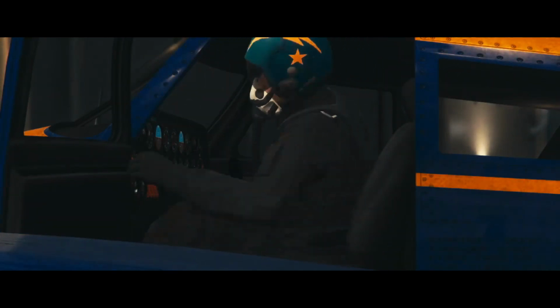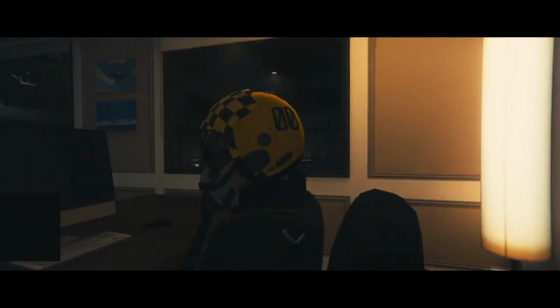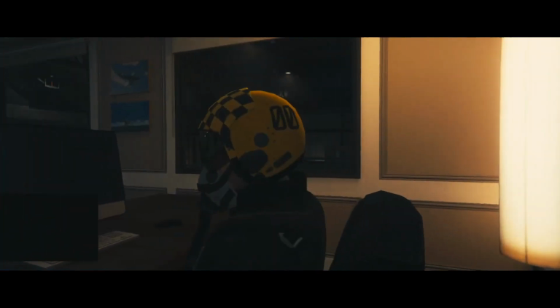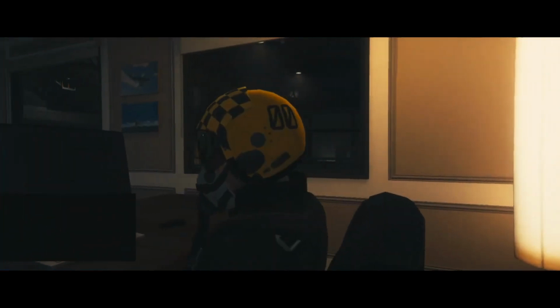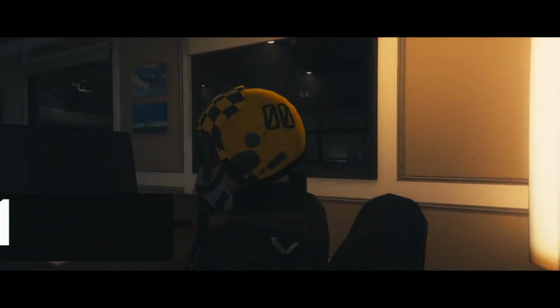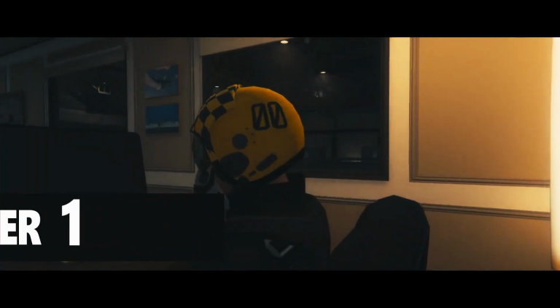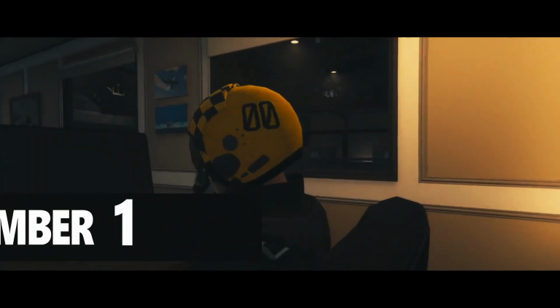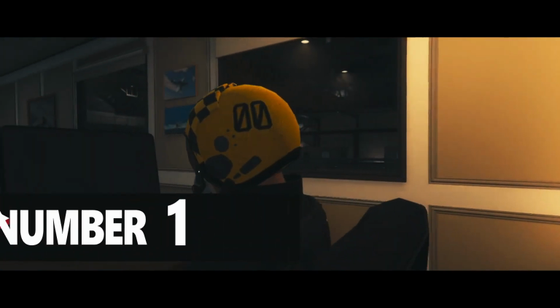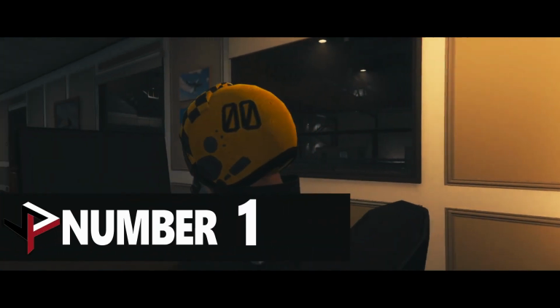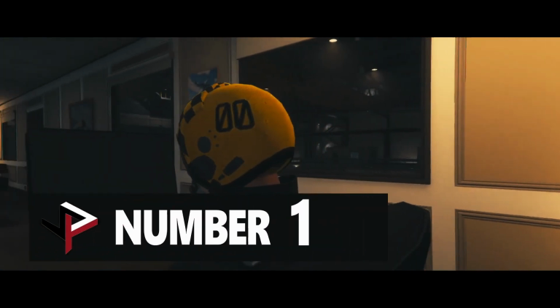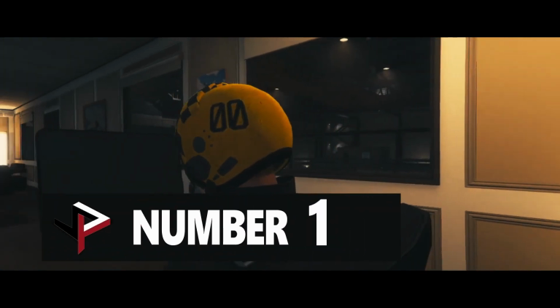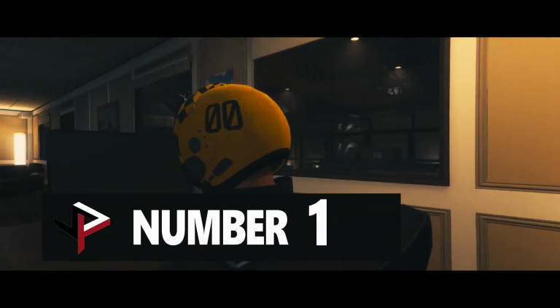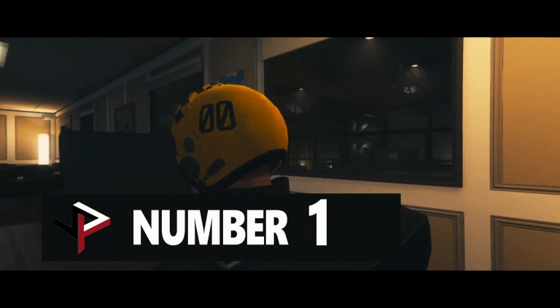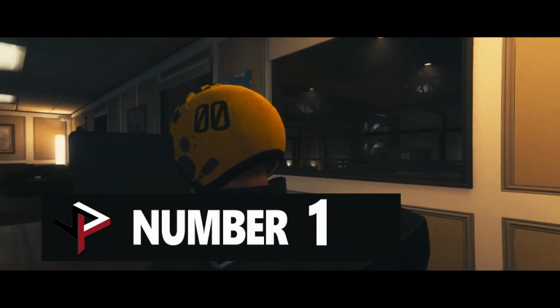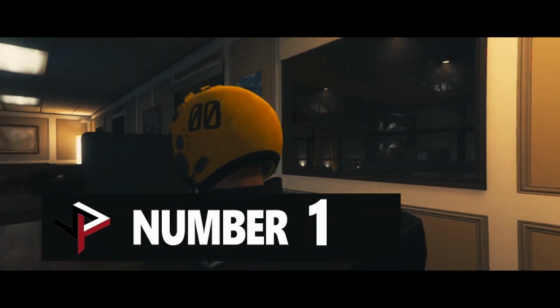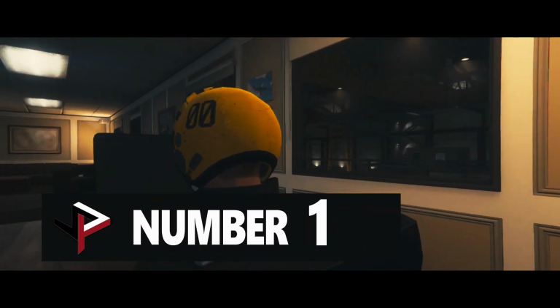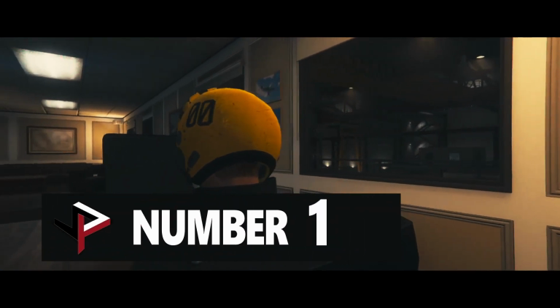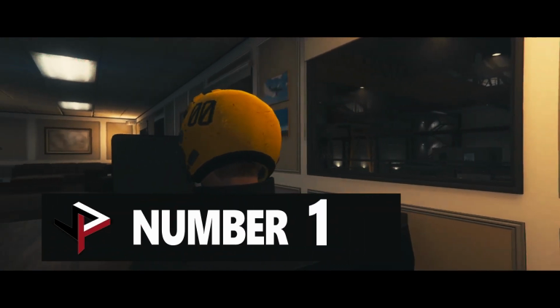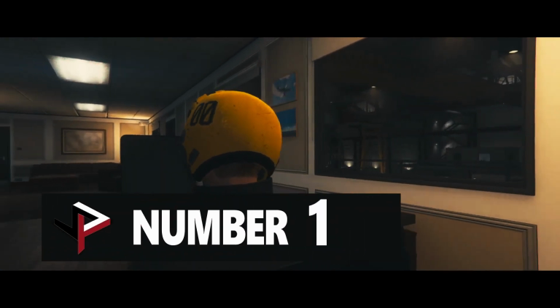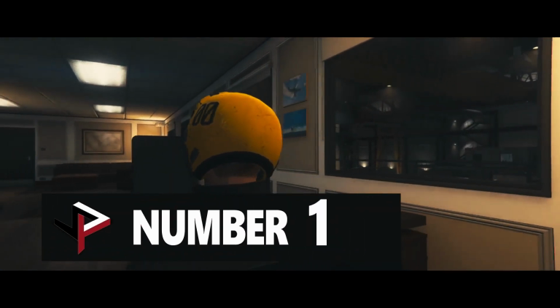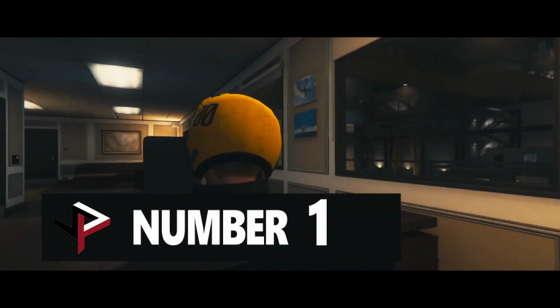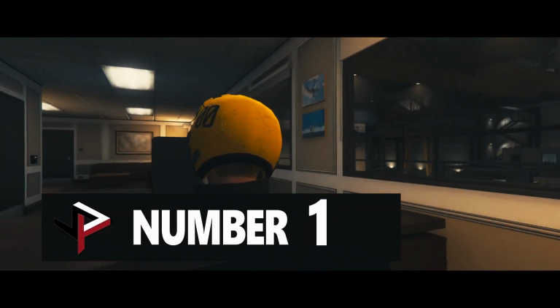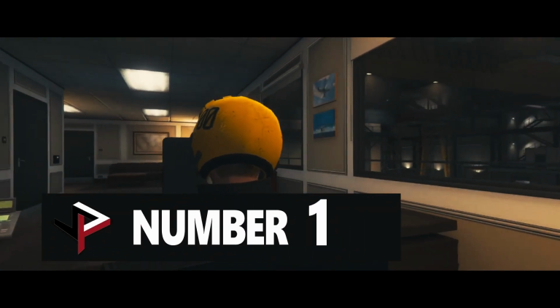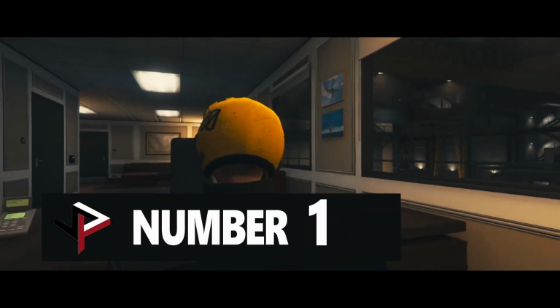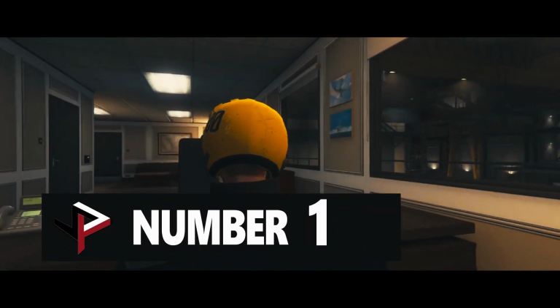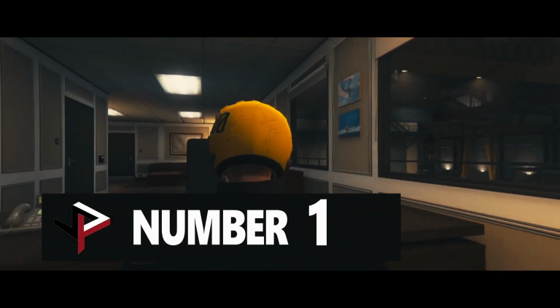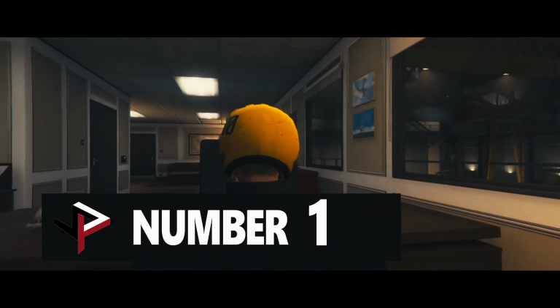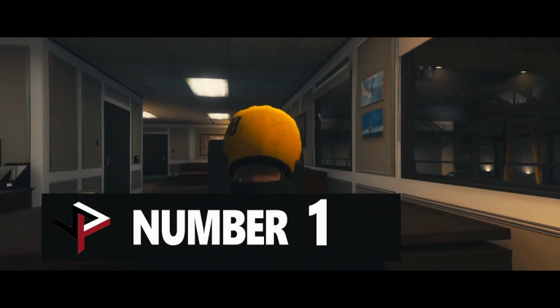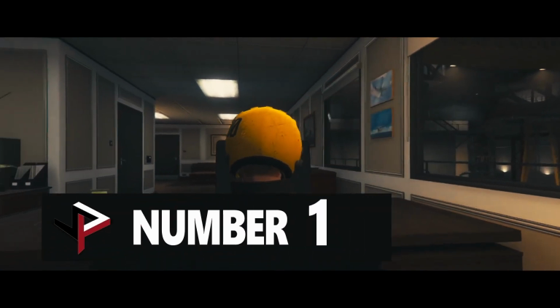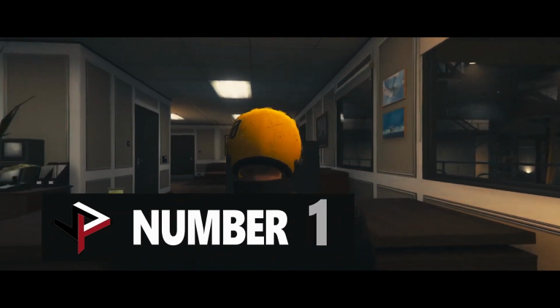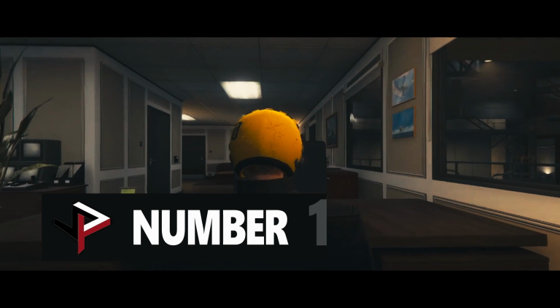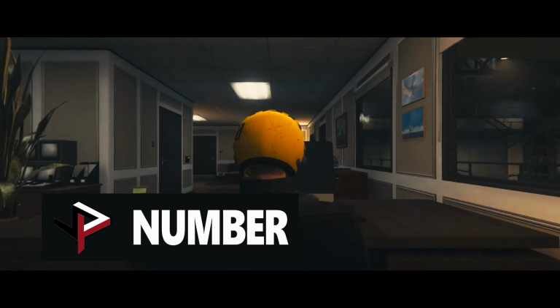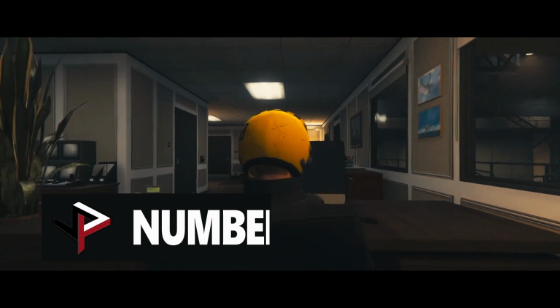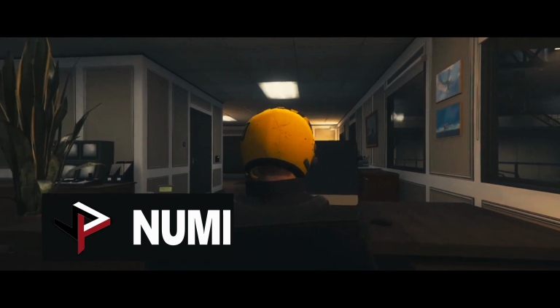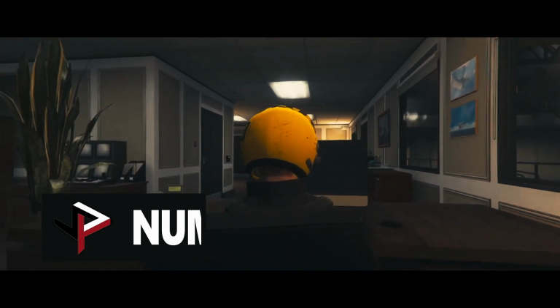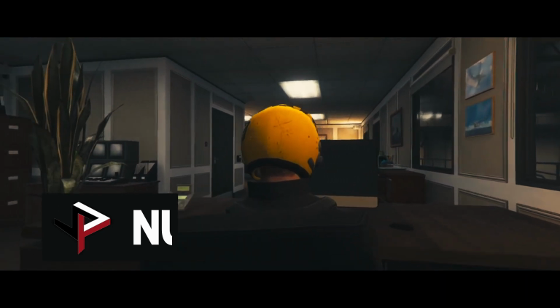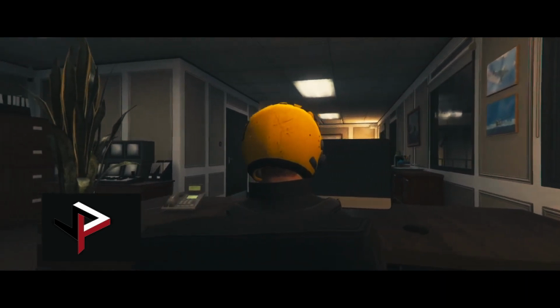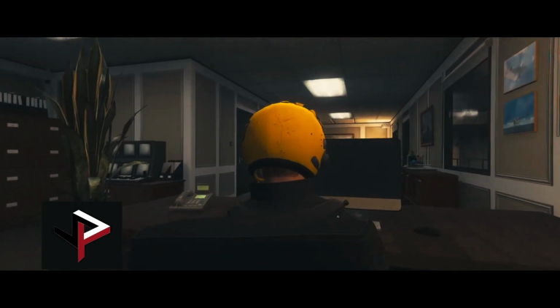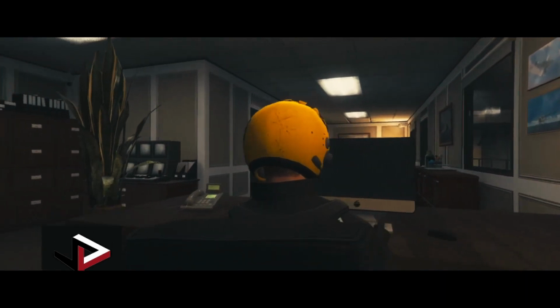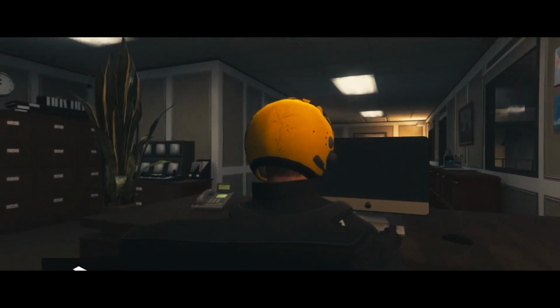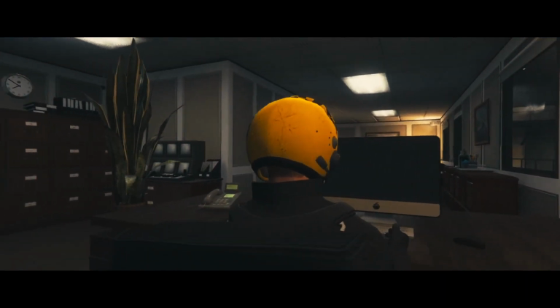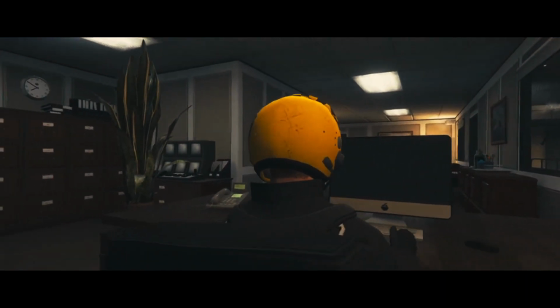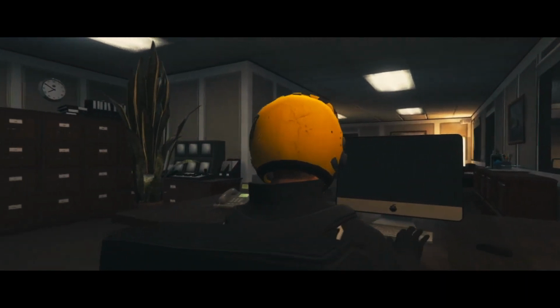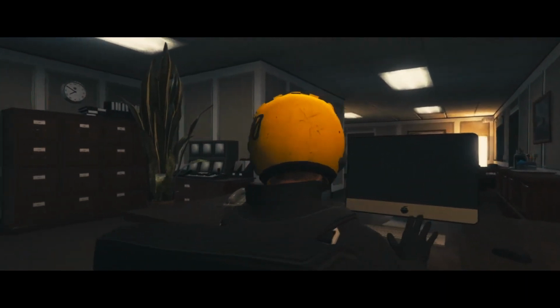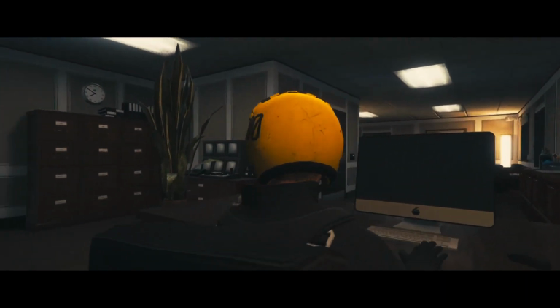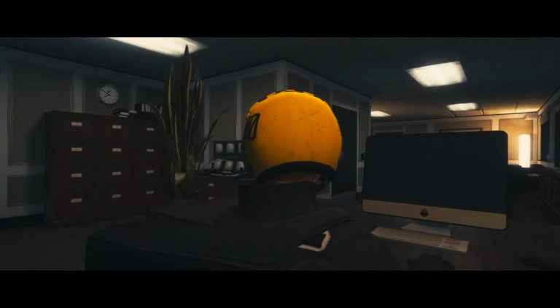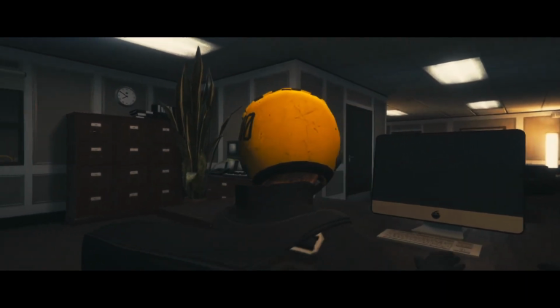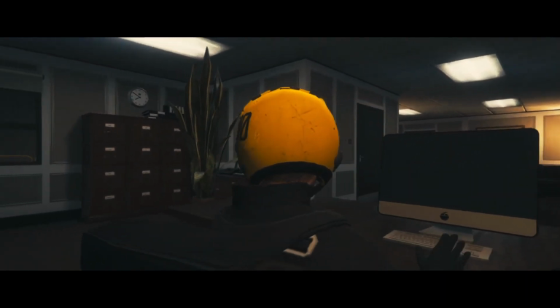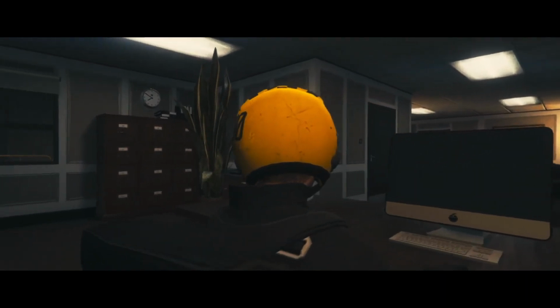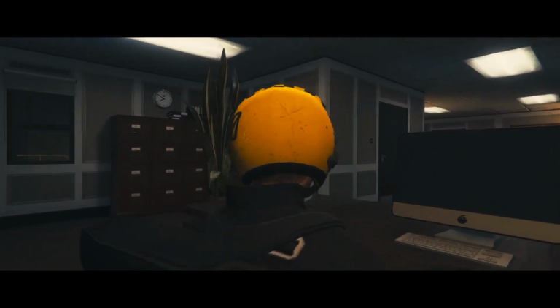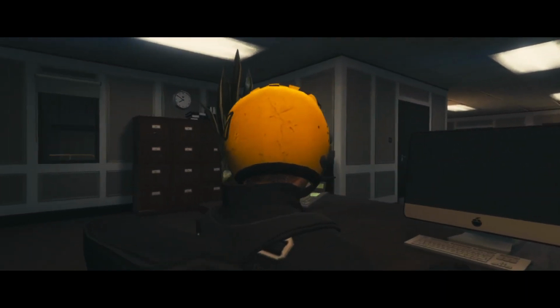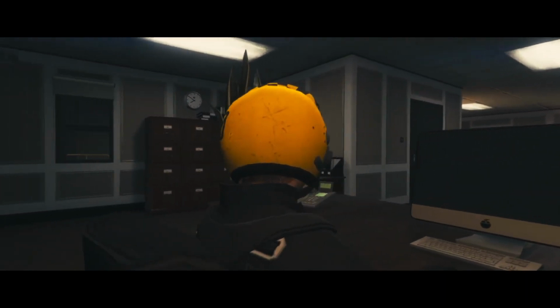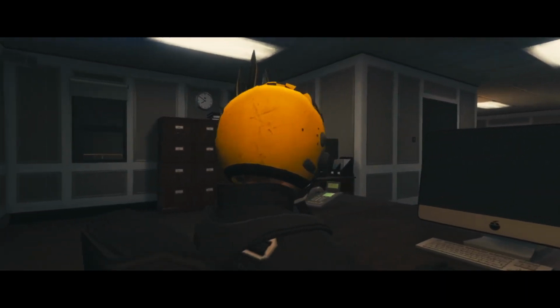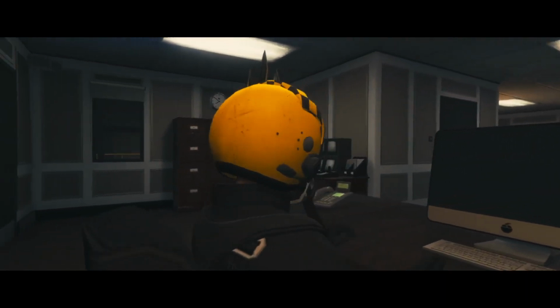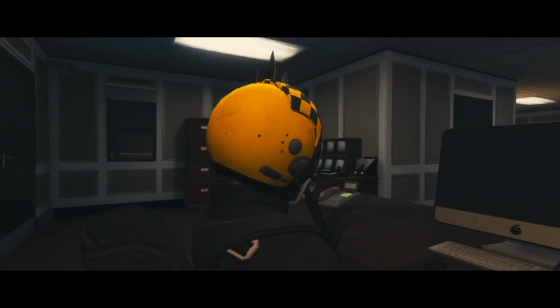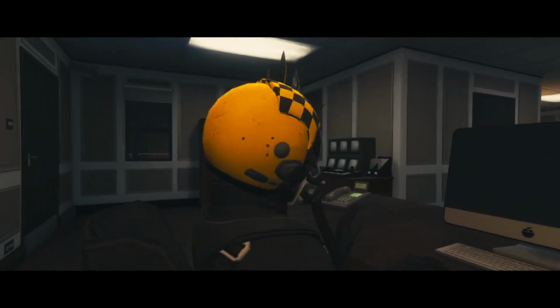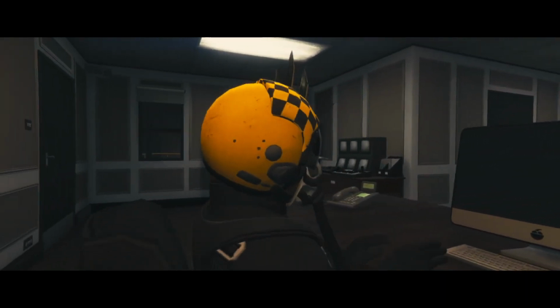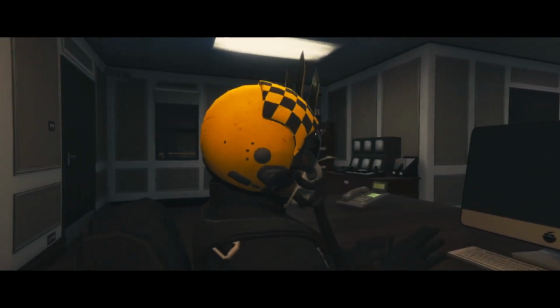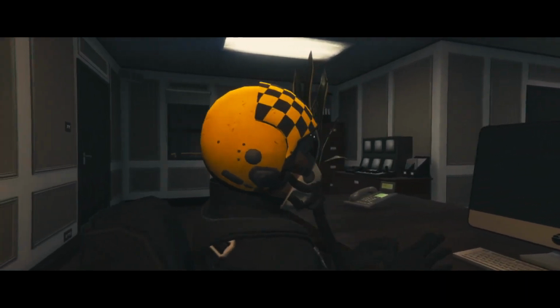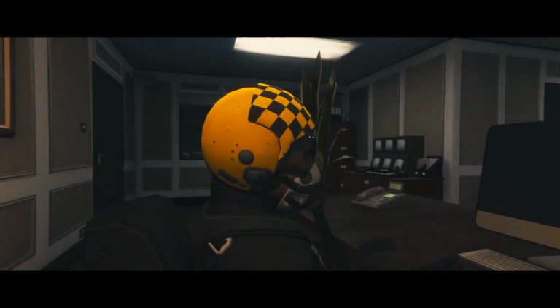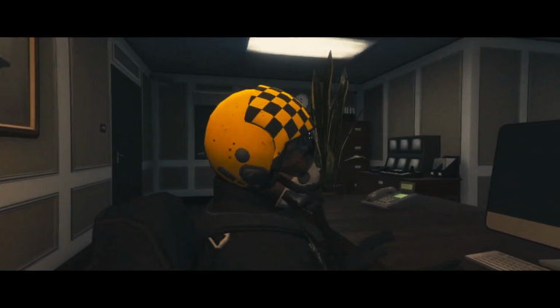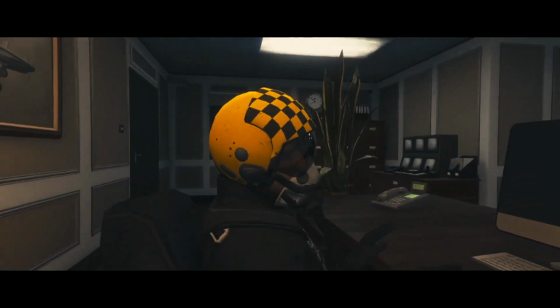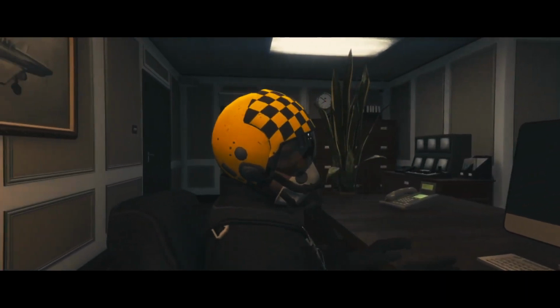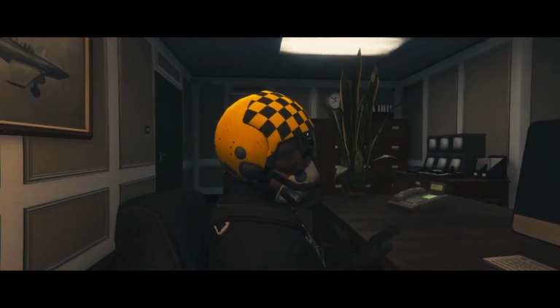The first helmet is a yellow helmet with a checkerboard on the front of it and 00 on the side and somewhat back. Otherwise it's pretty much a plain yellow helmet.